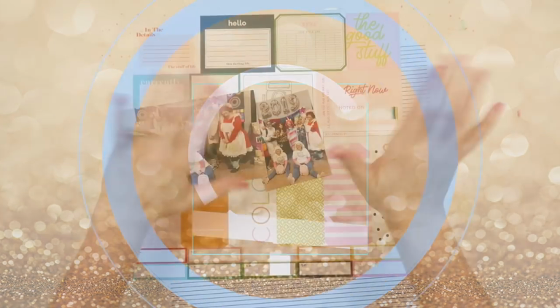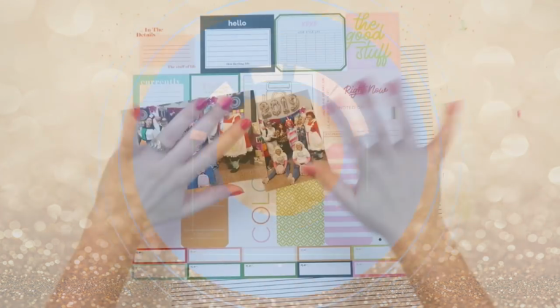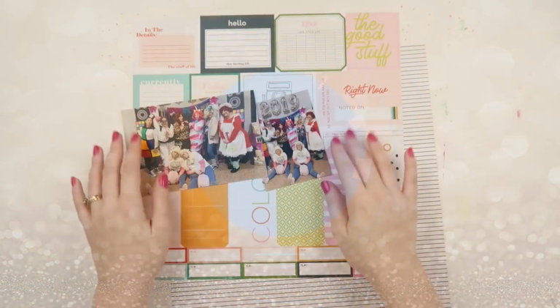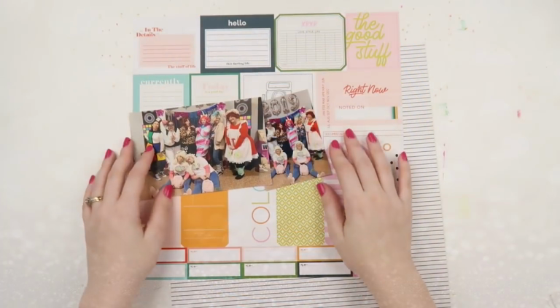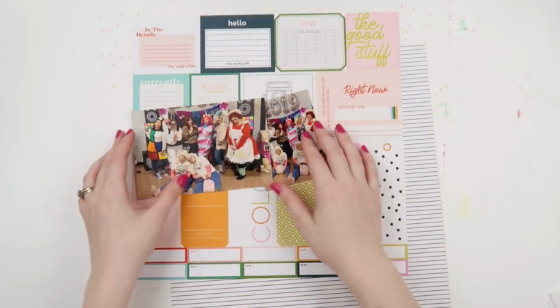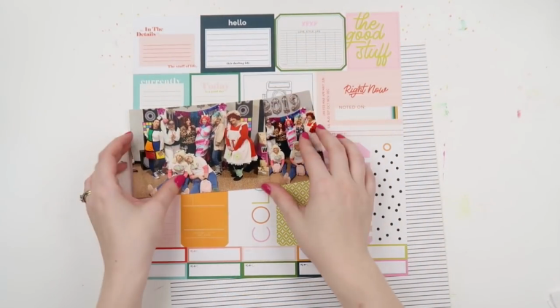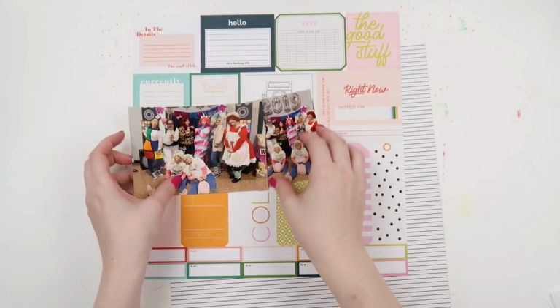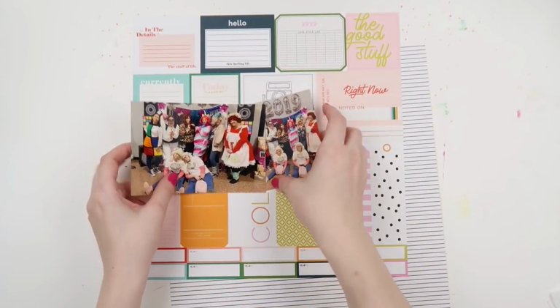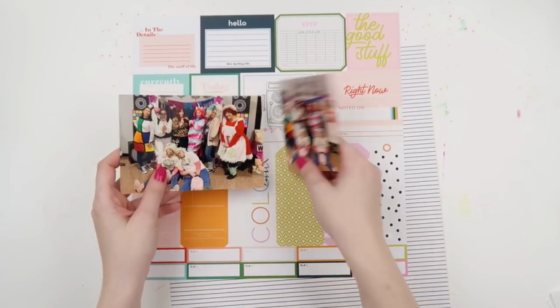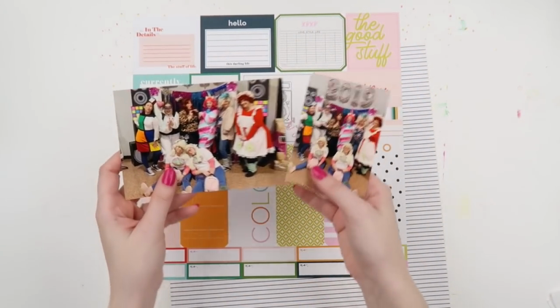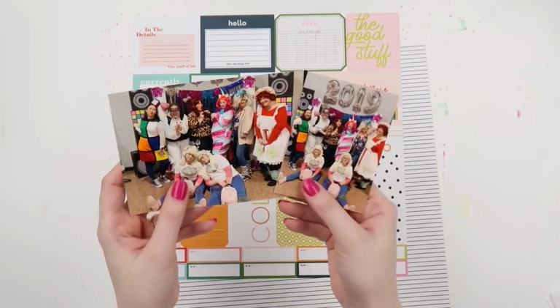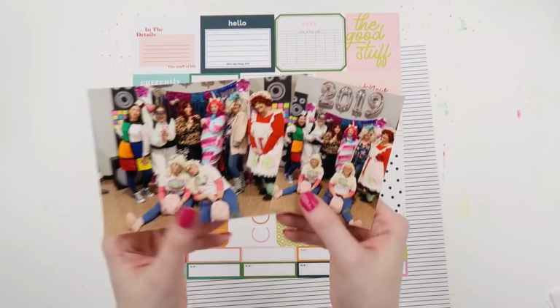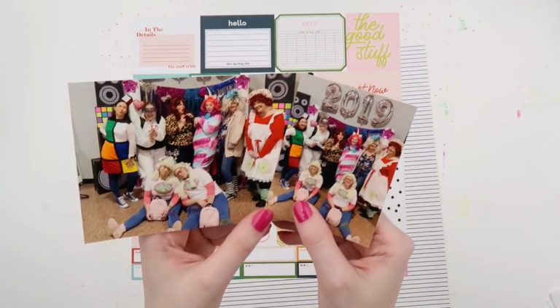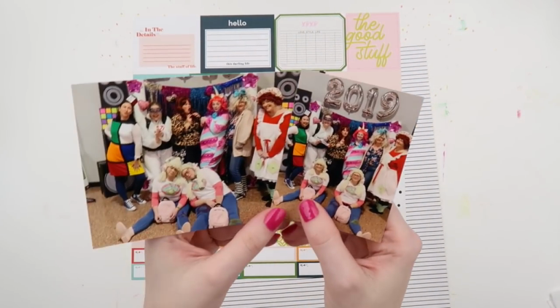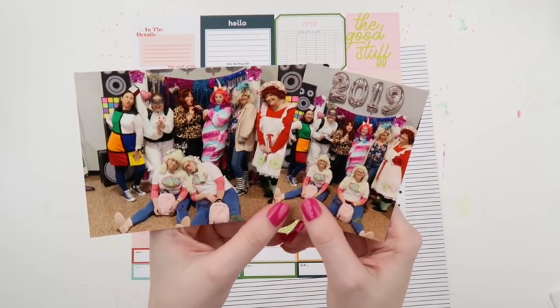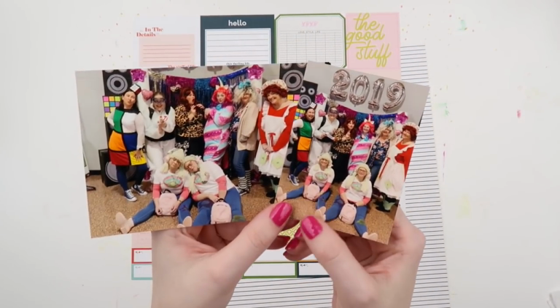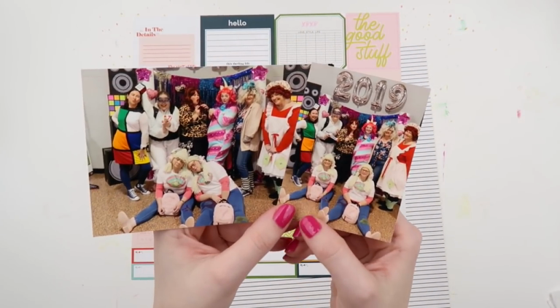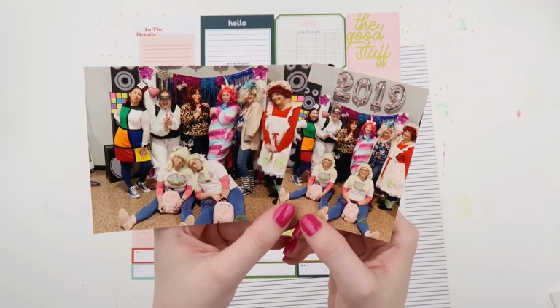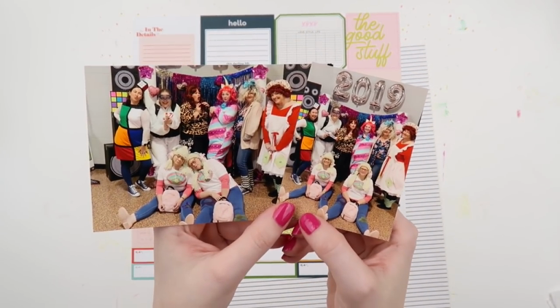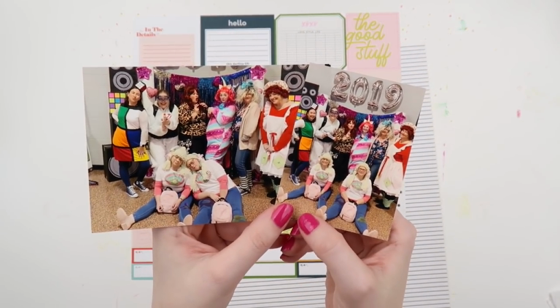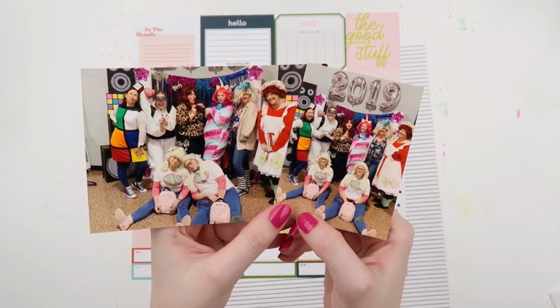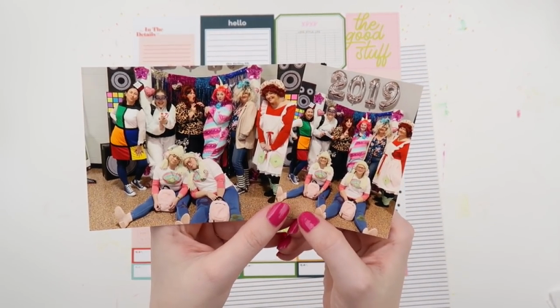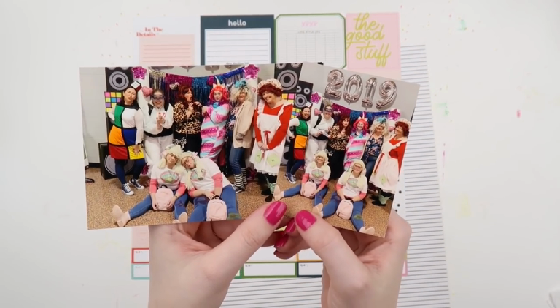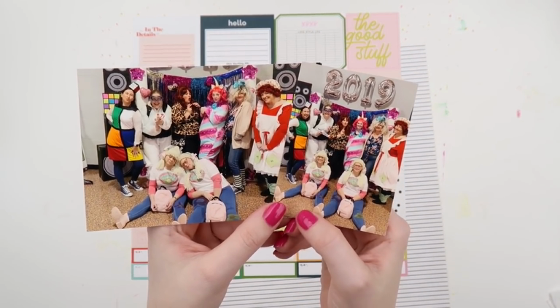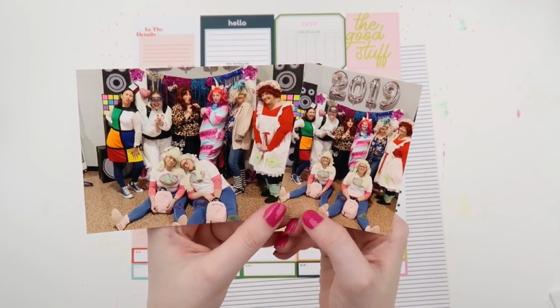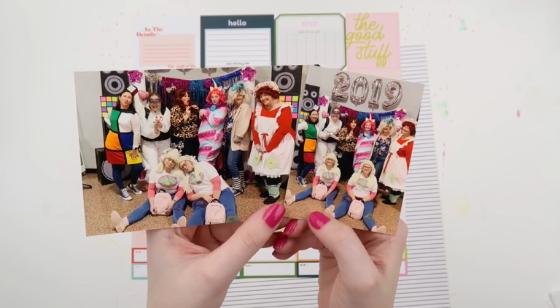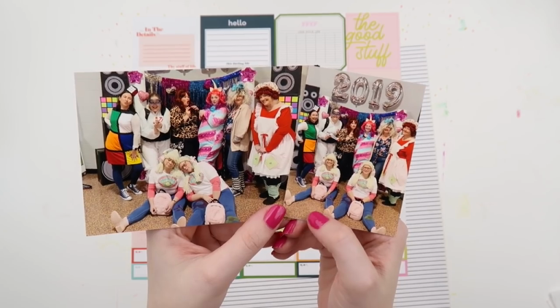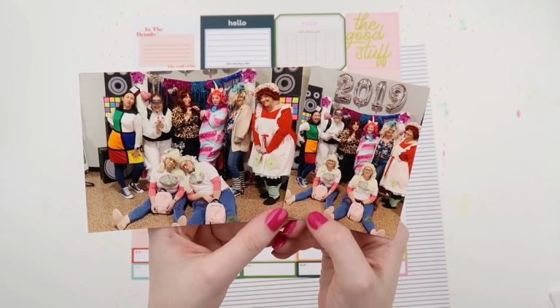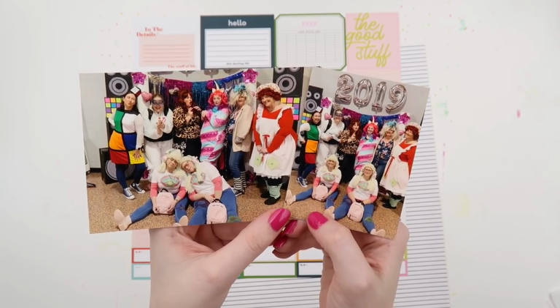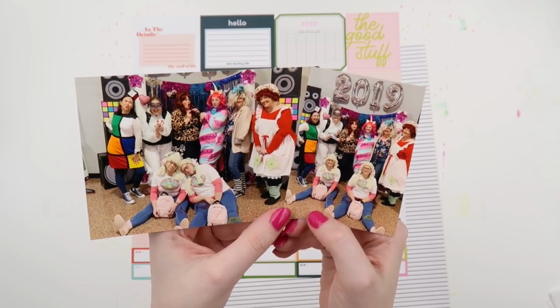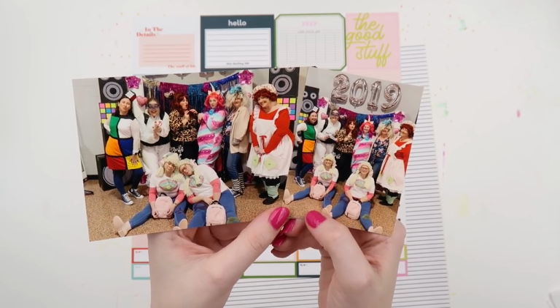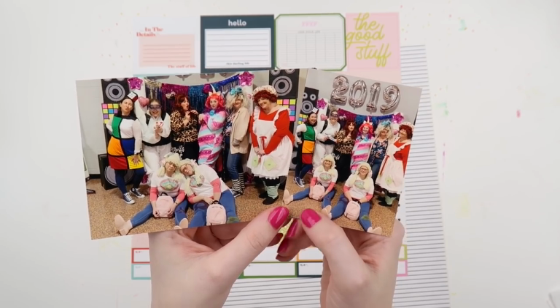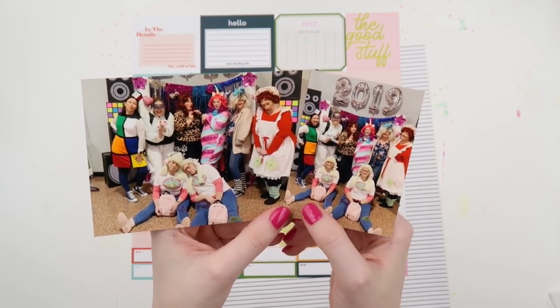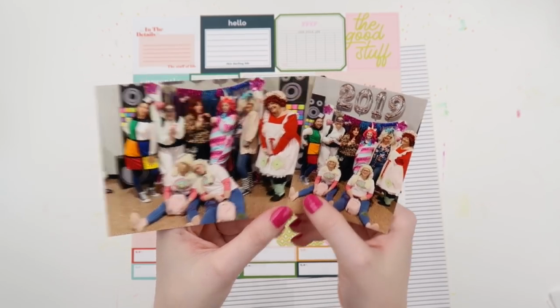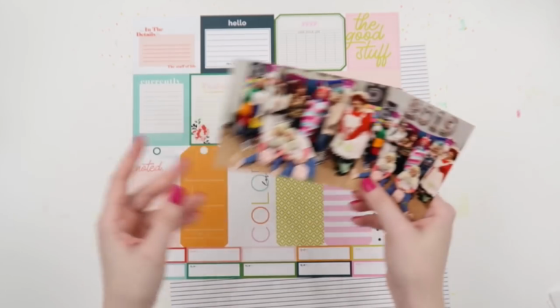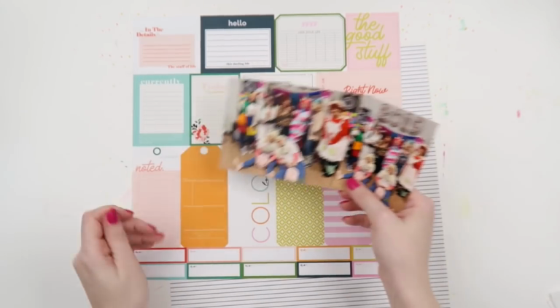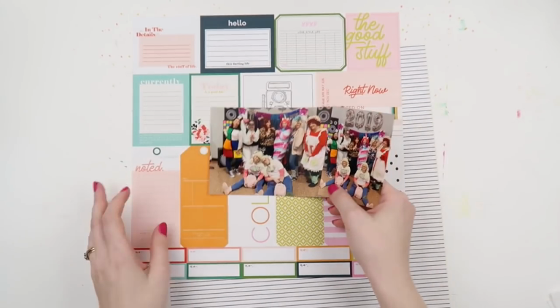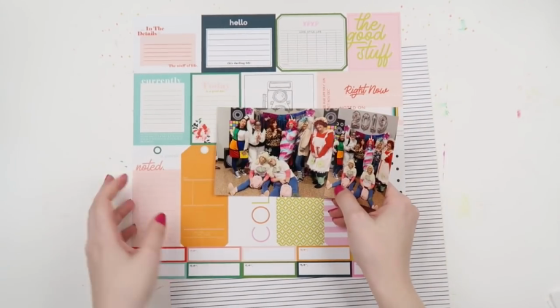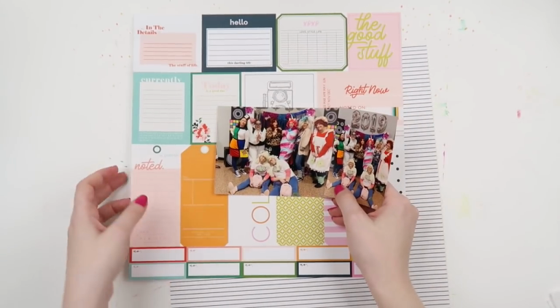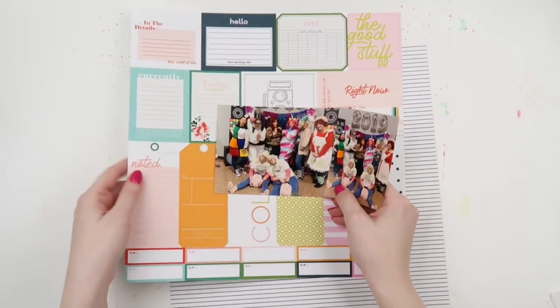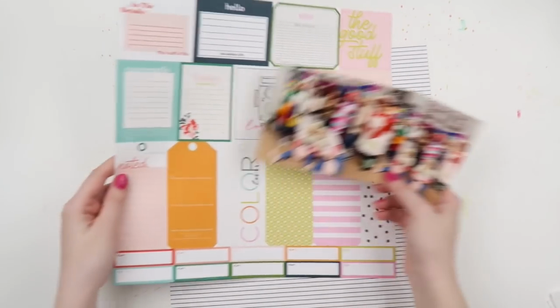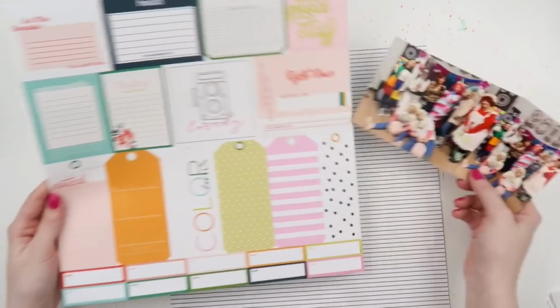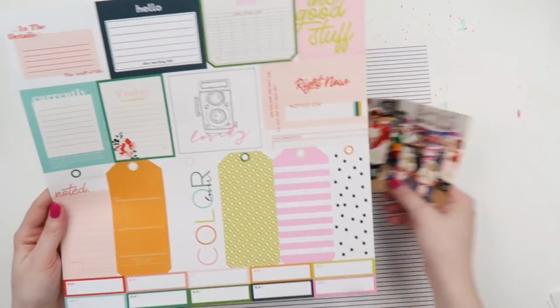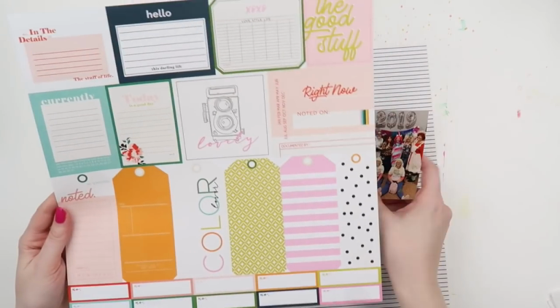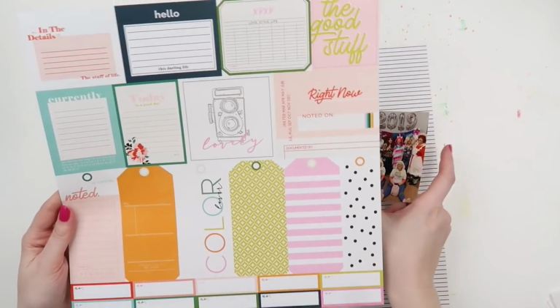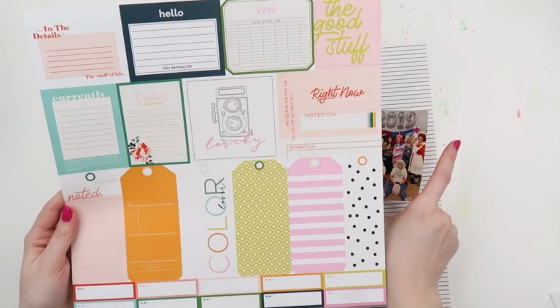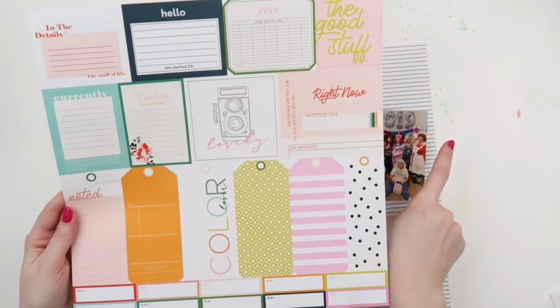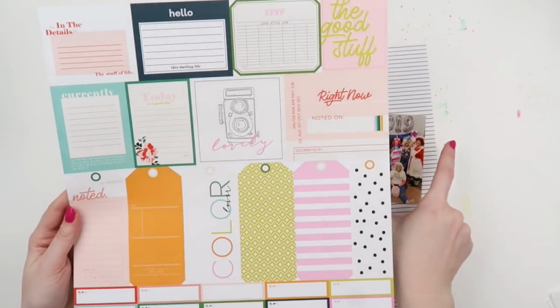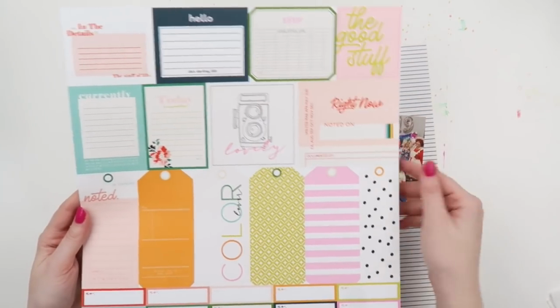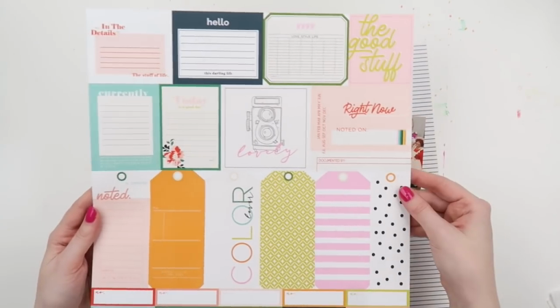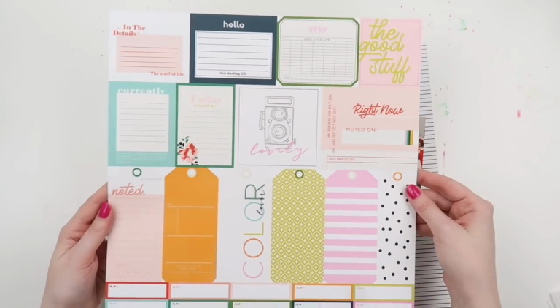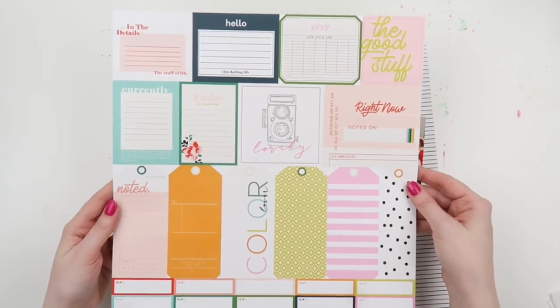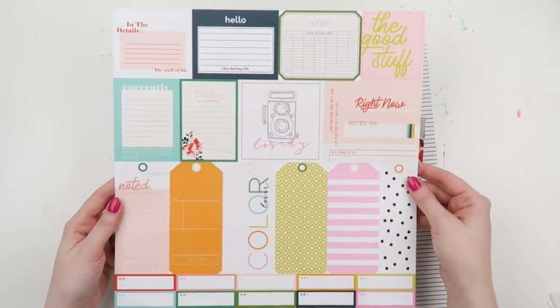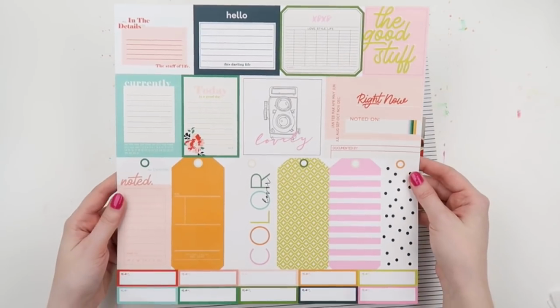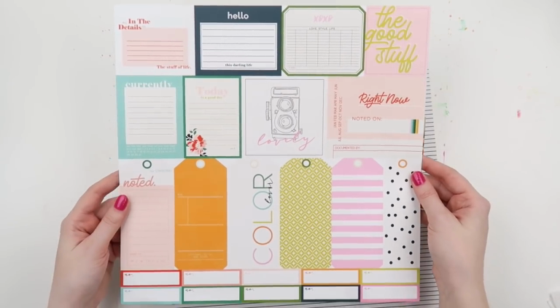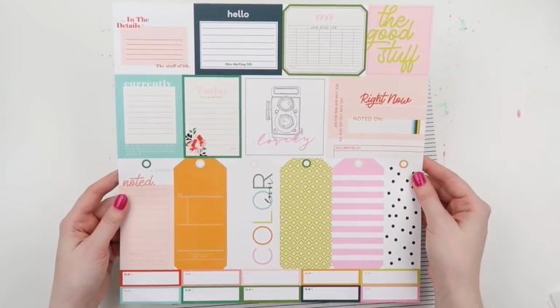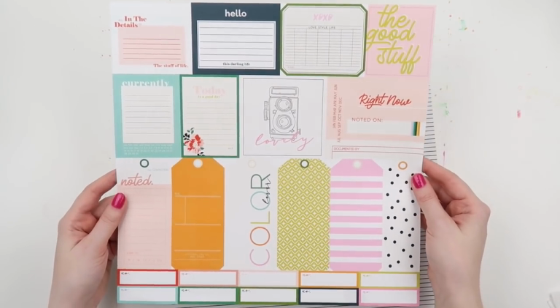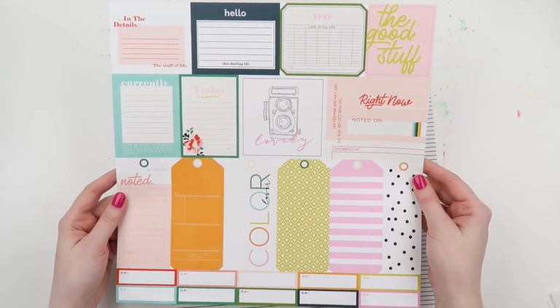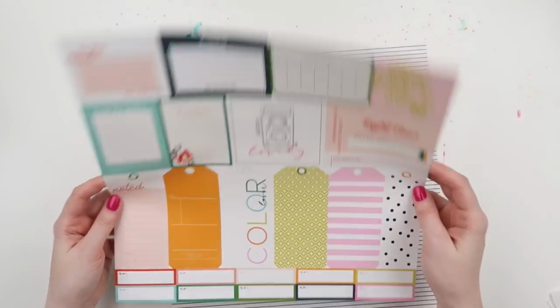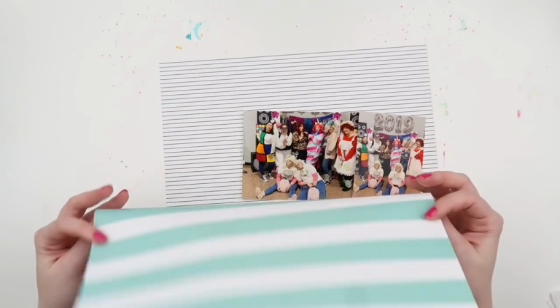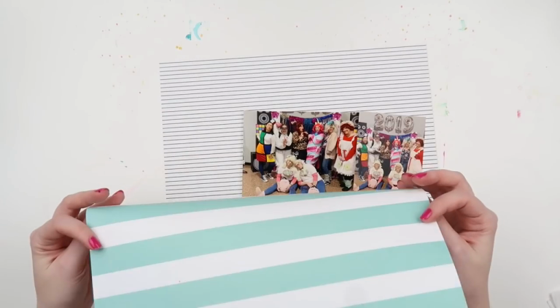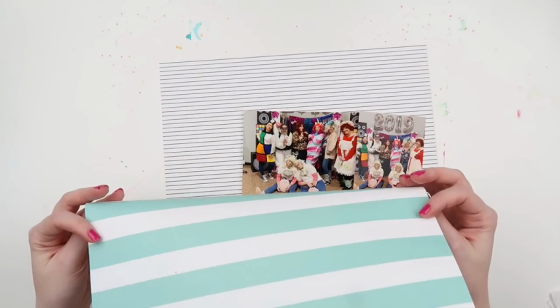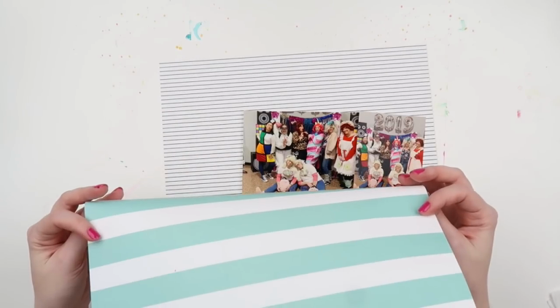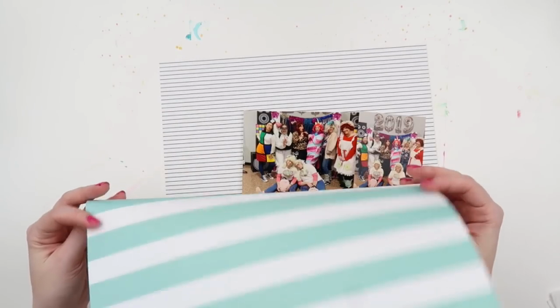What's up scrappy peeps? It's Adele from Inky Quill and today I am scrapping my scrappy girls.